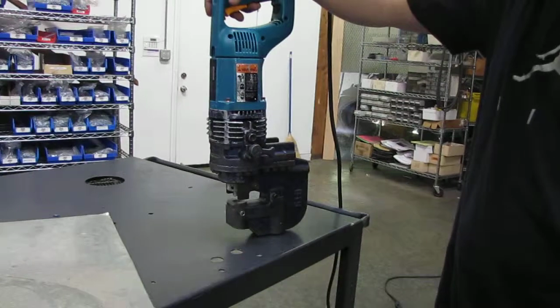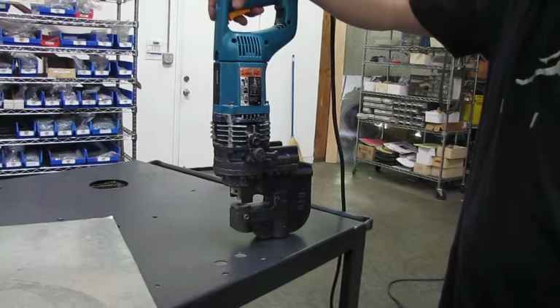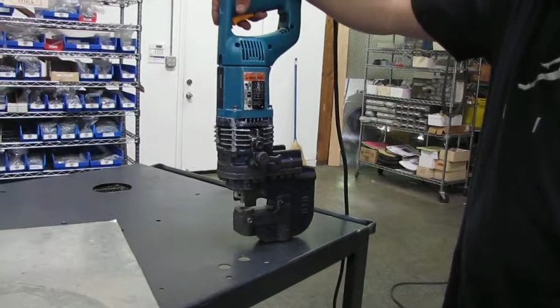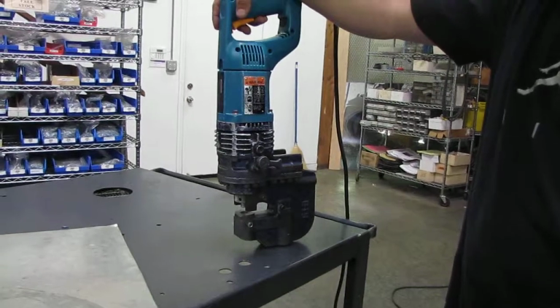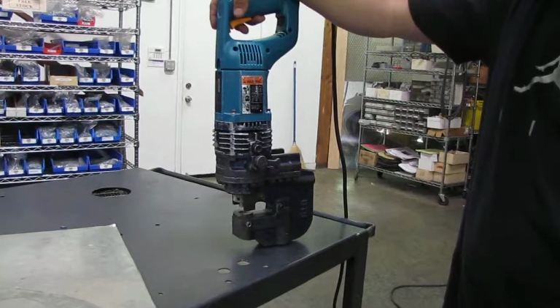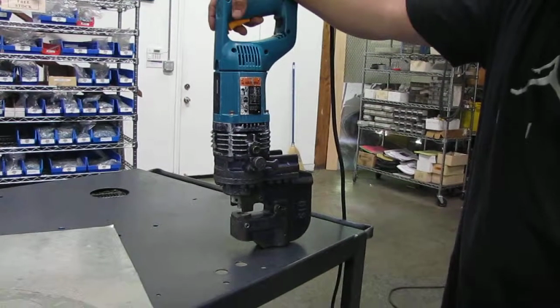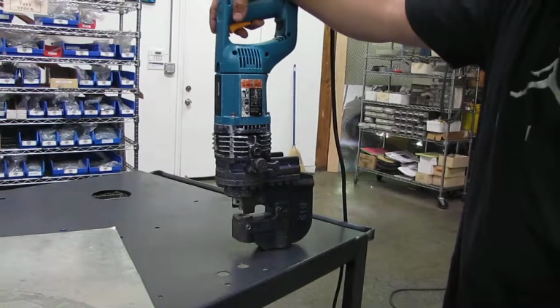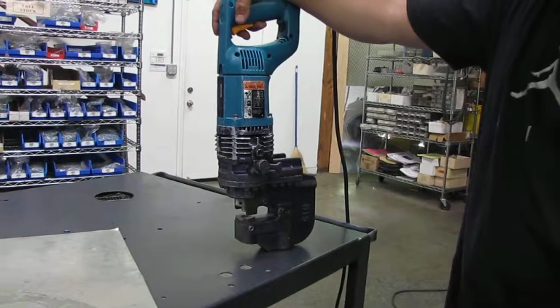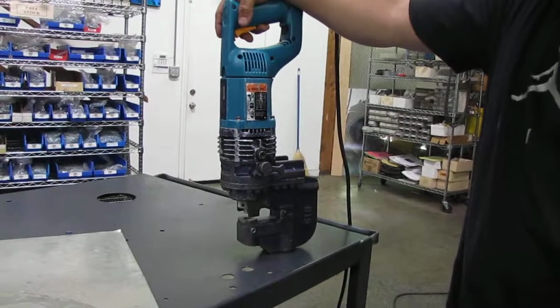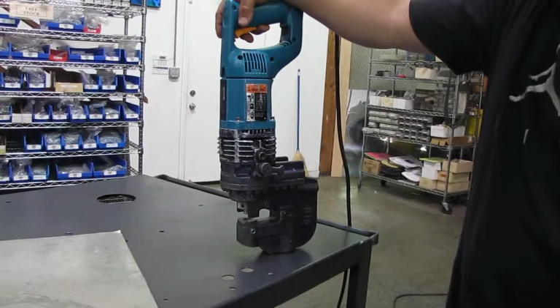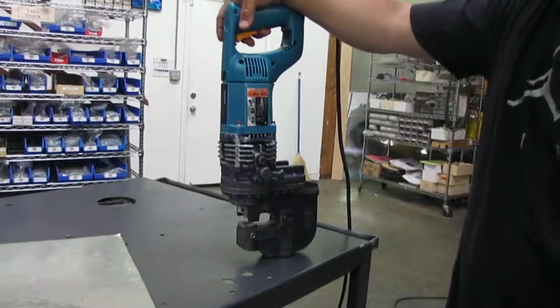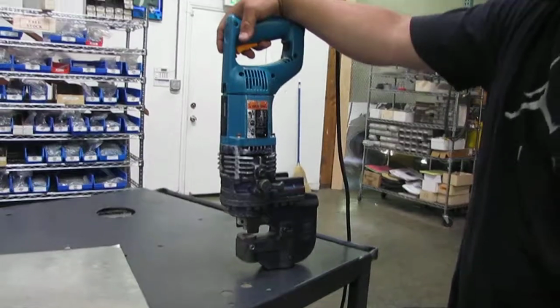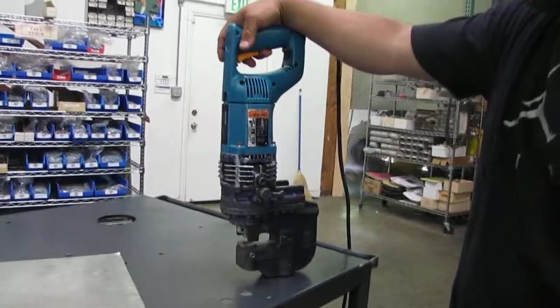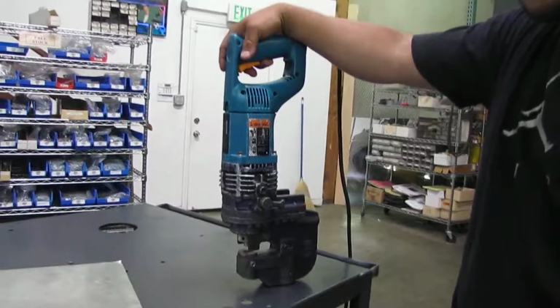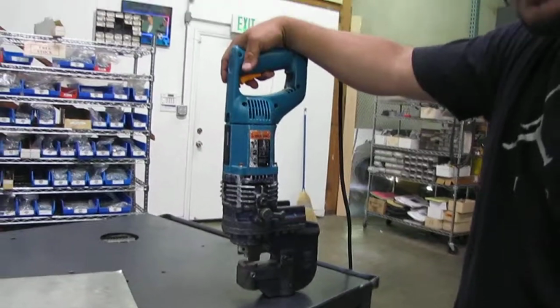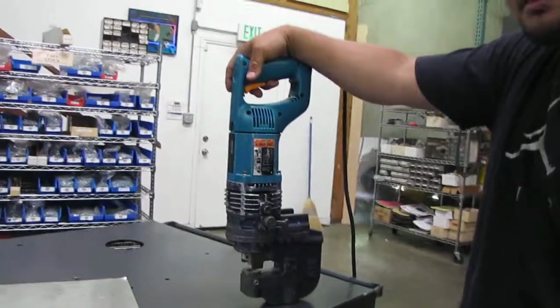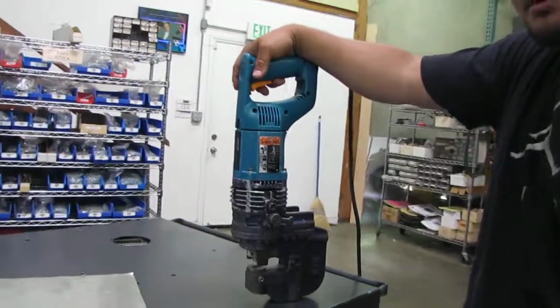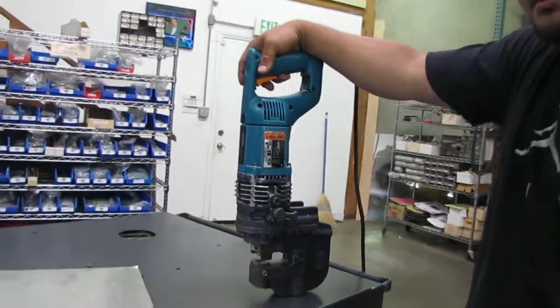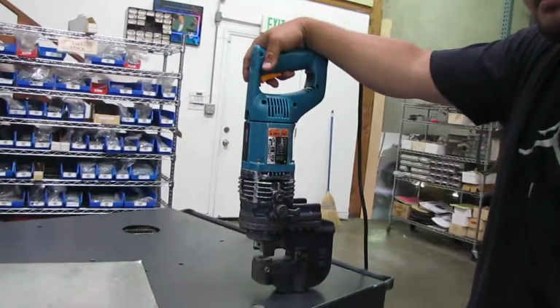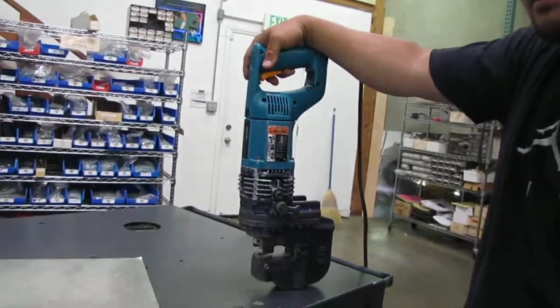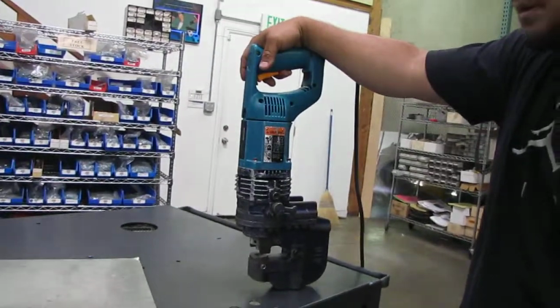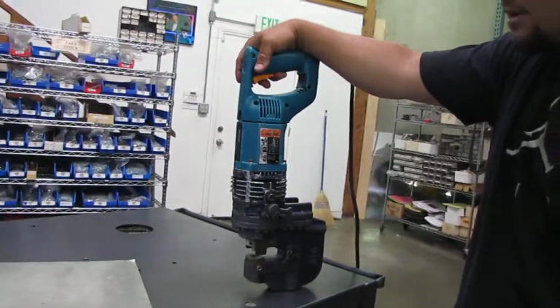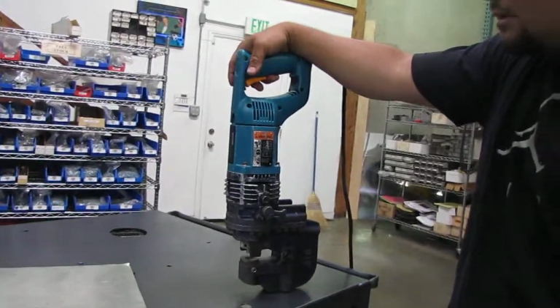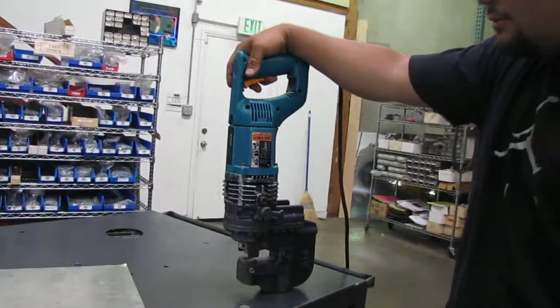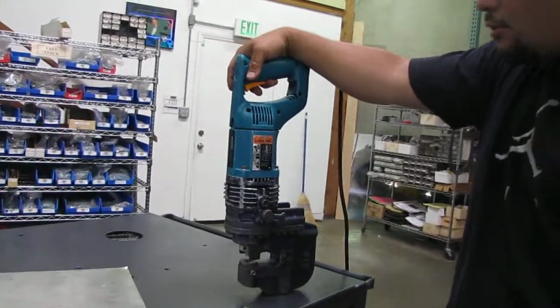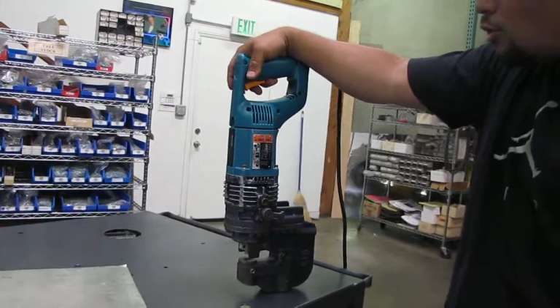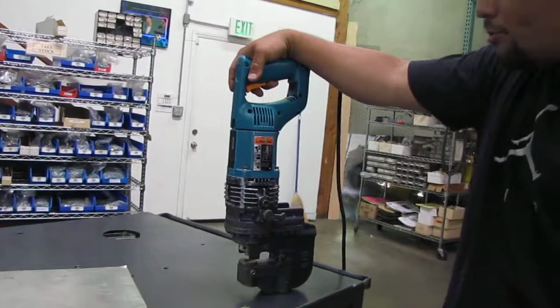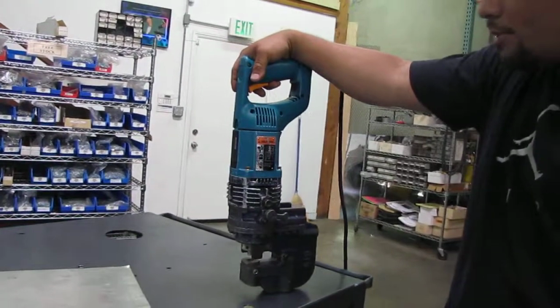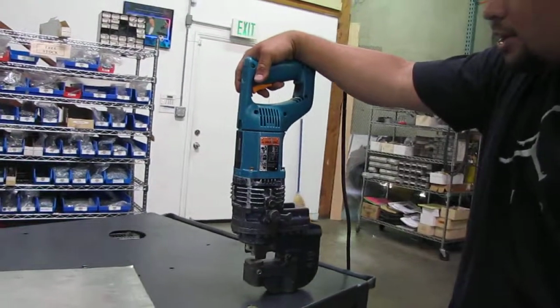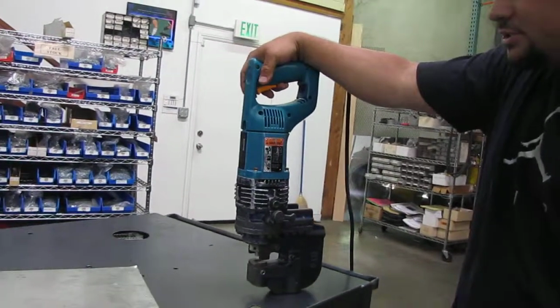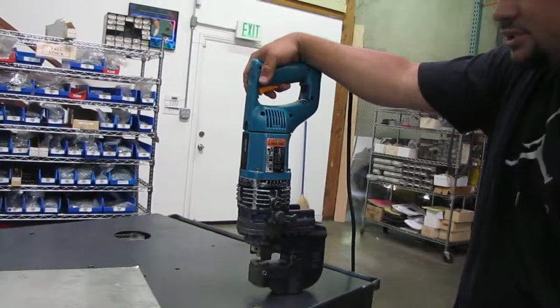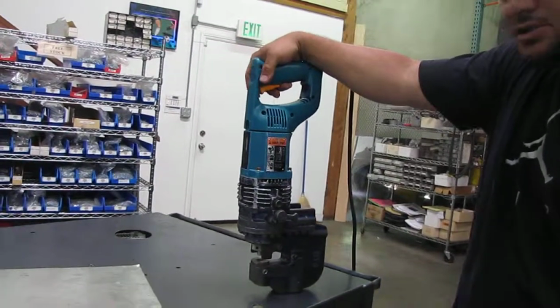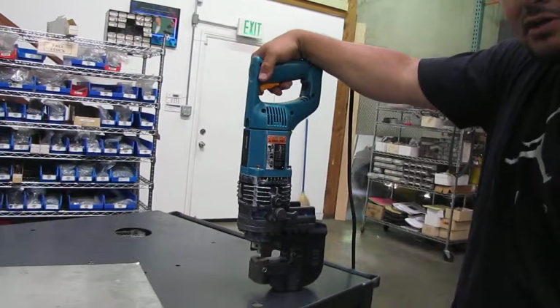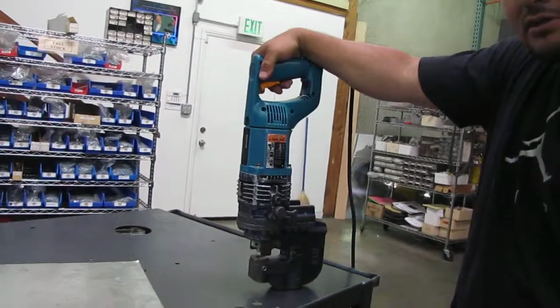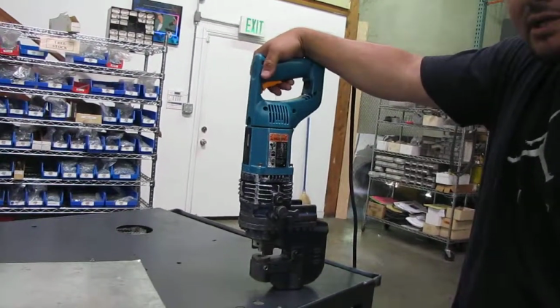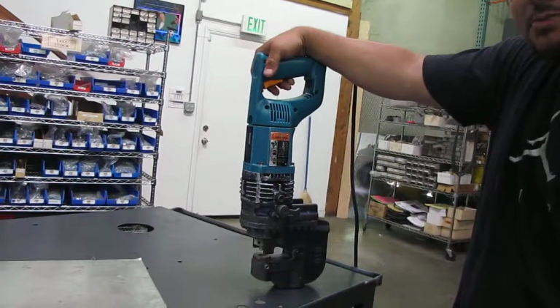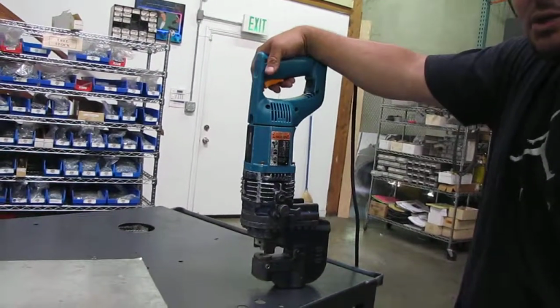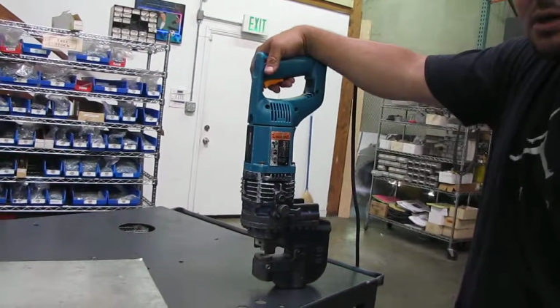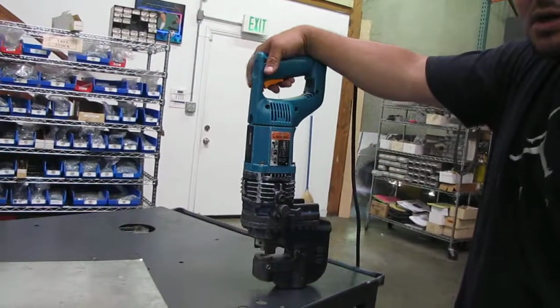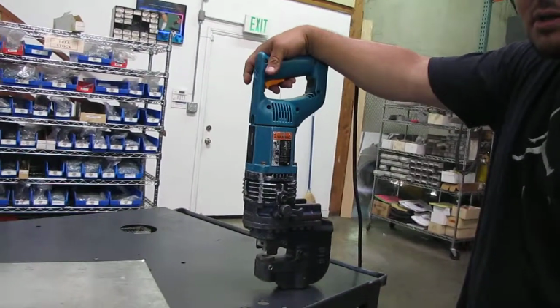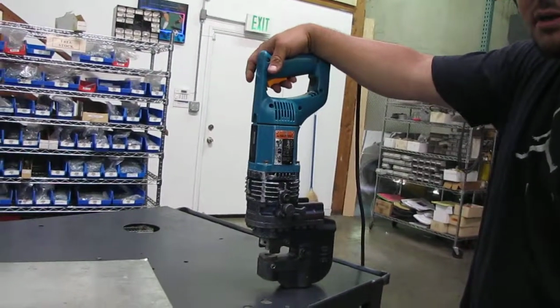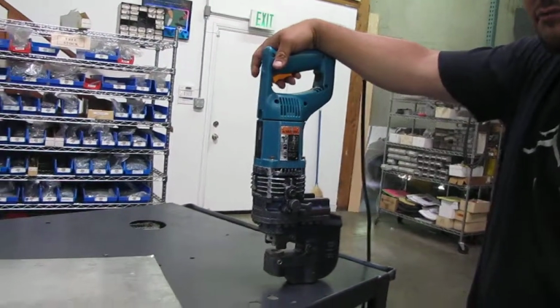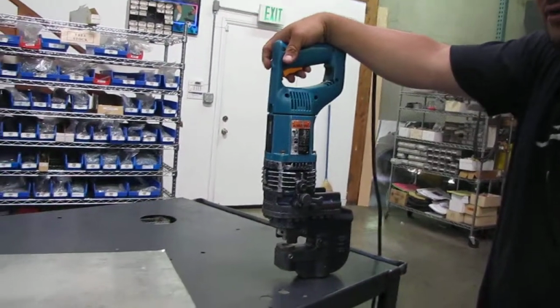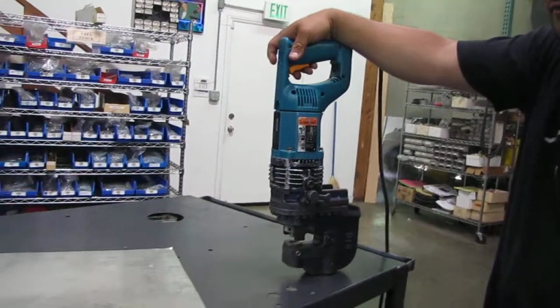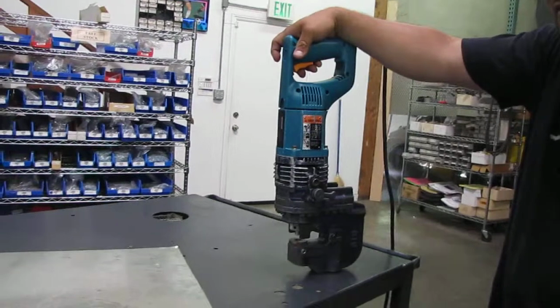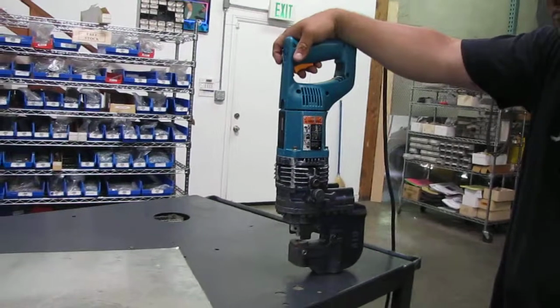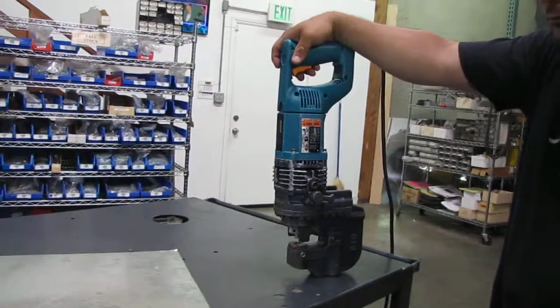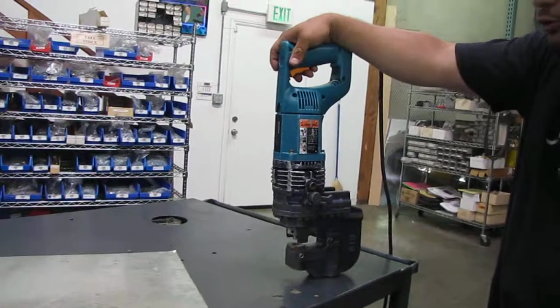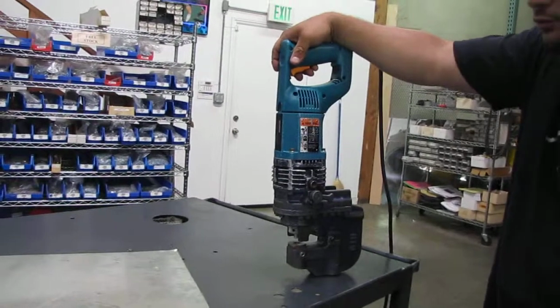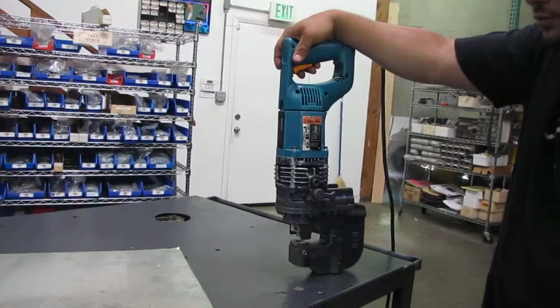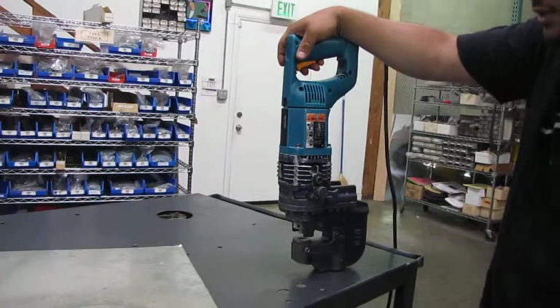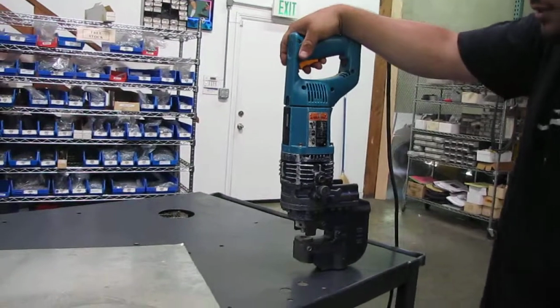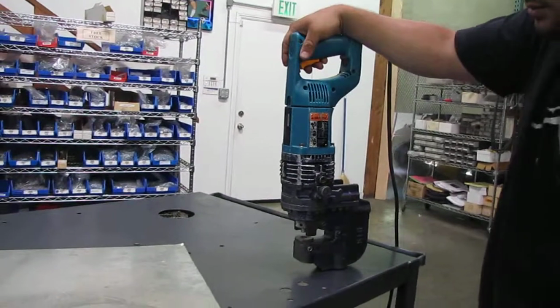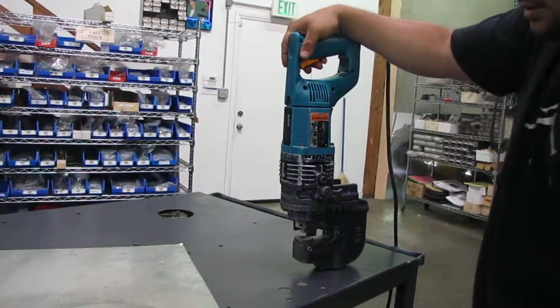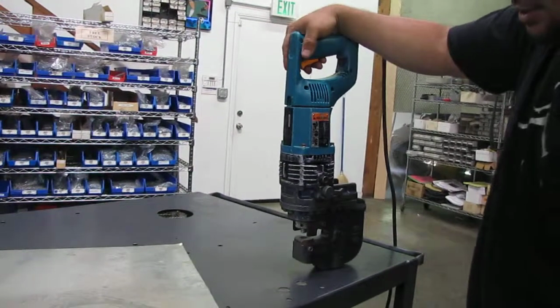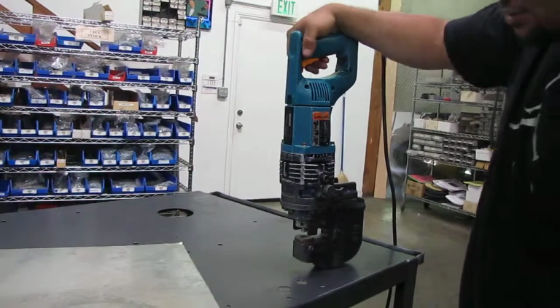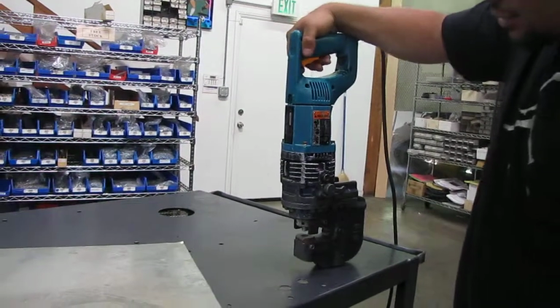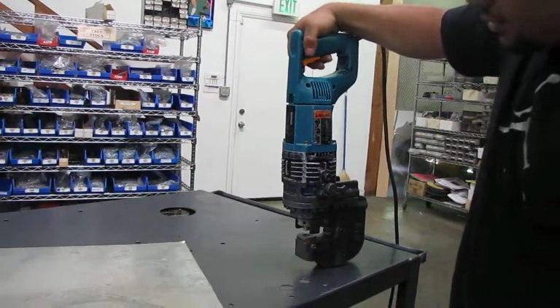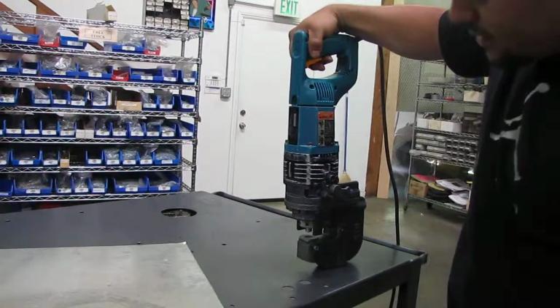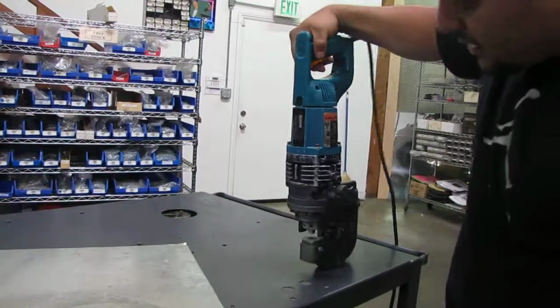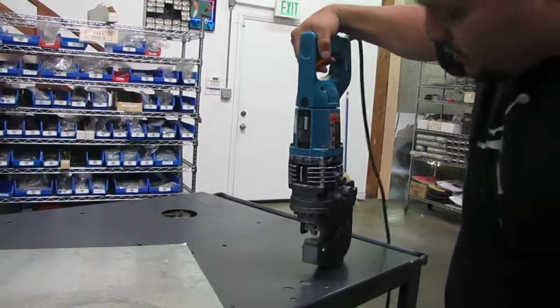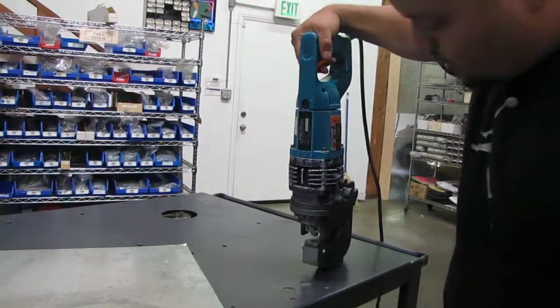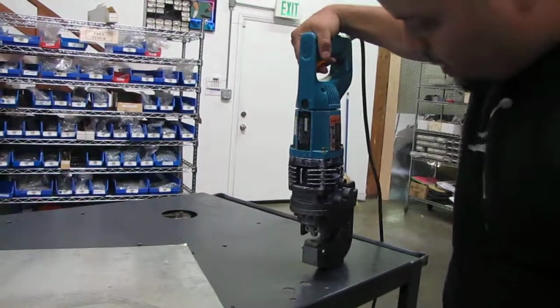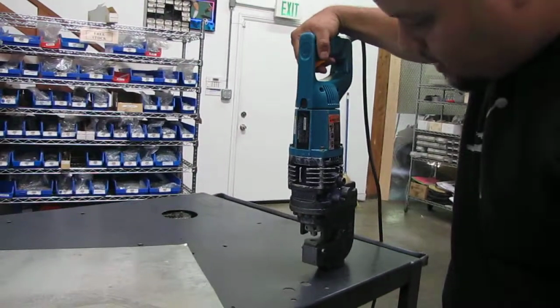Here we have a Kugen hole punch. It's hooked up to 115 volts. We're going to show you that it works.